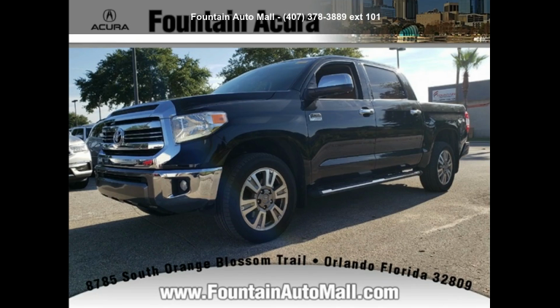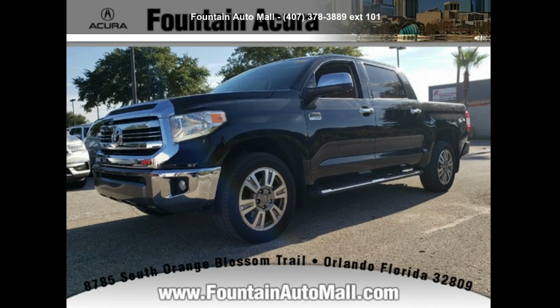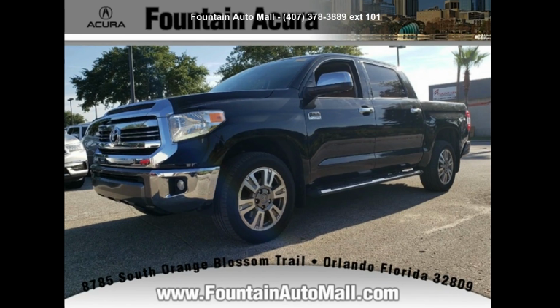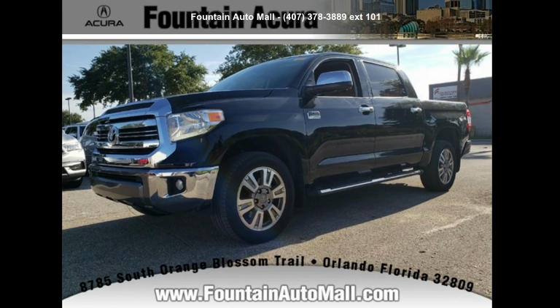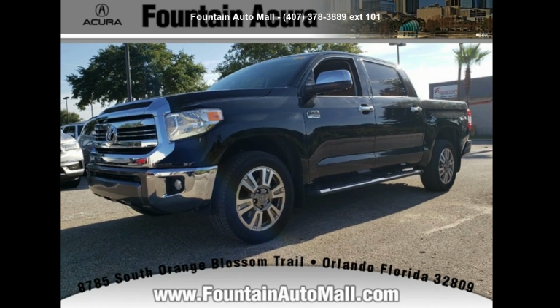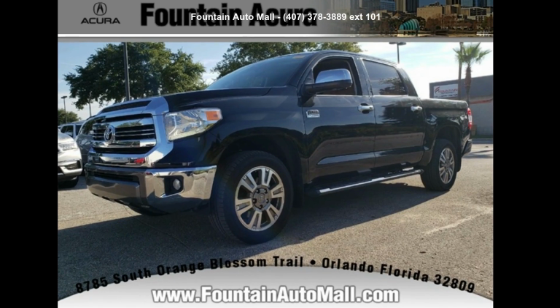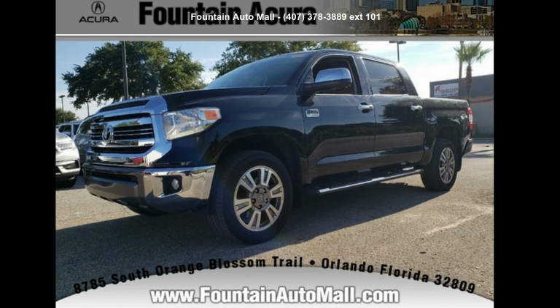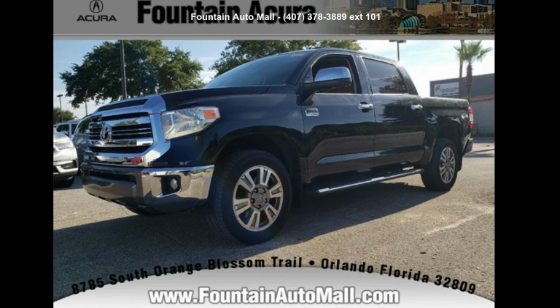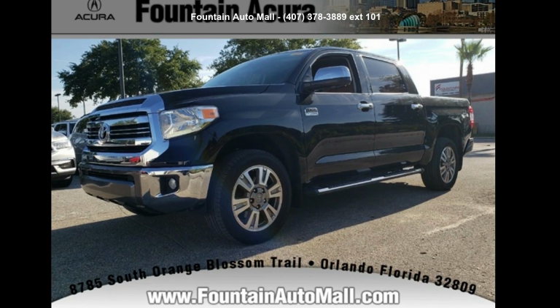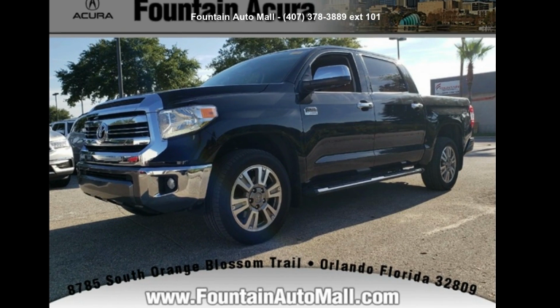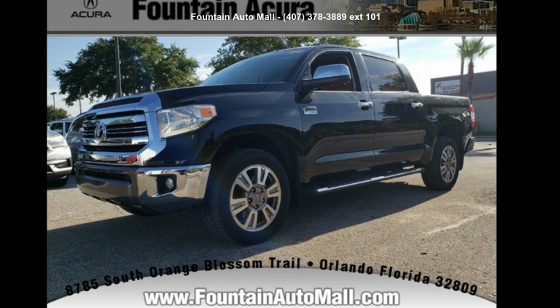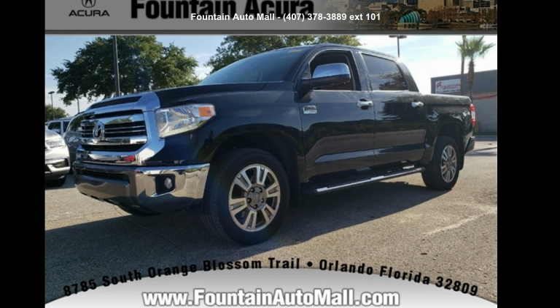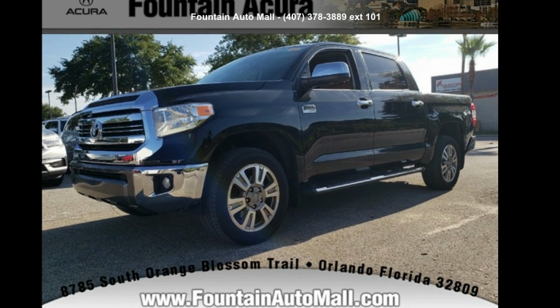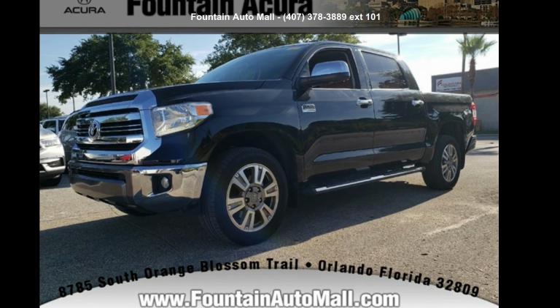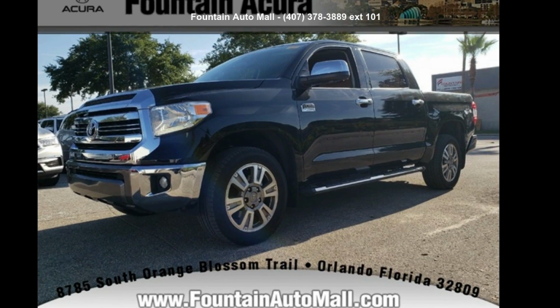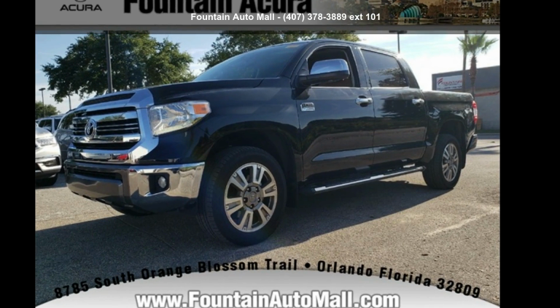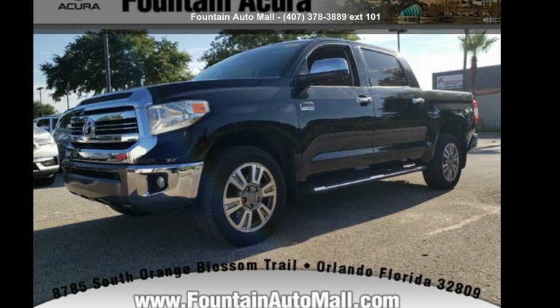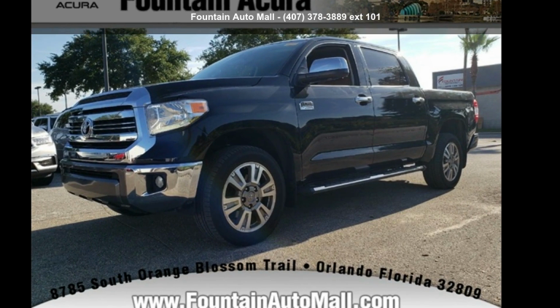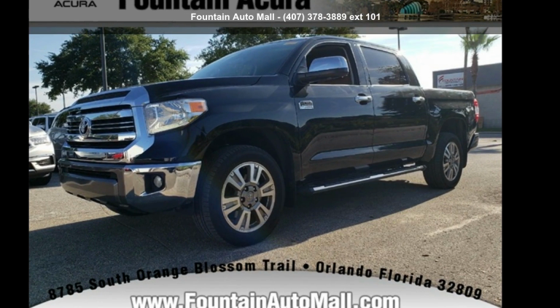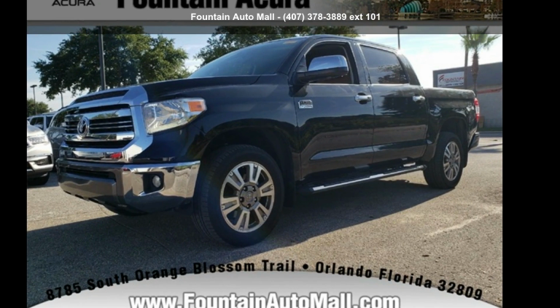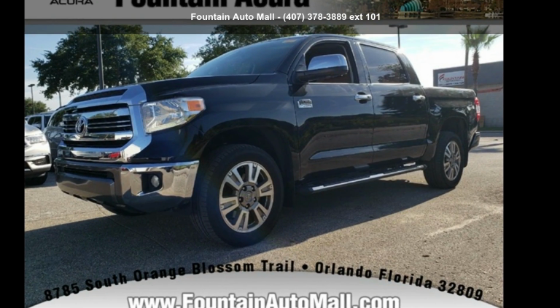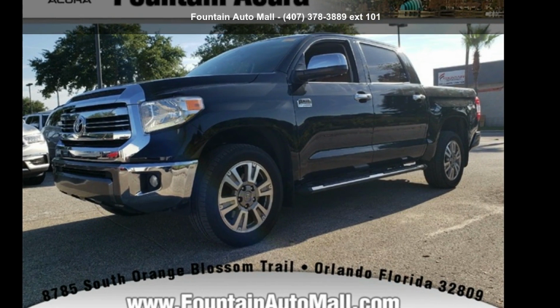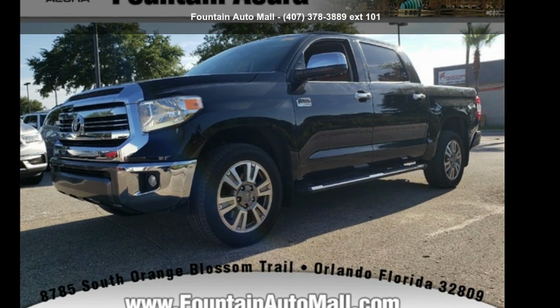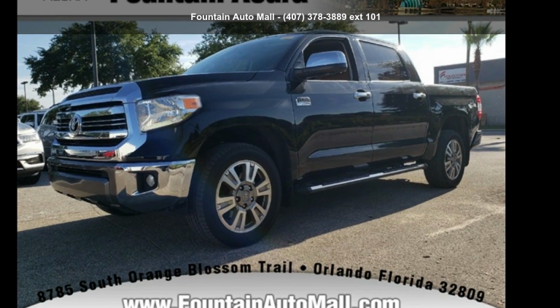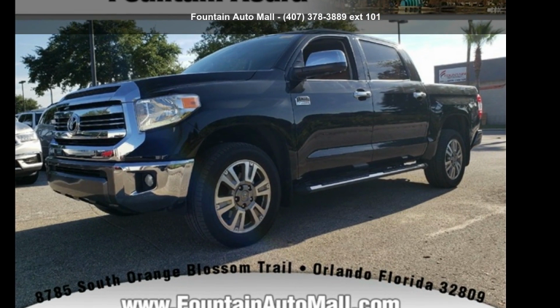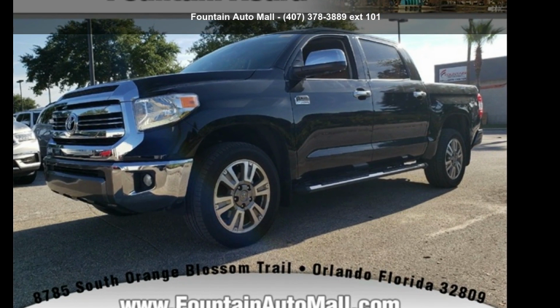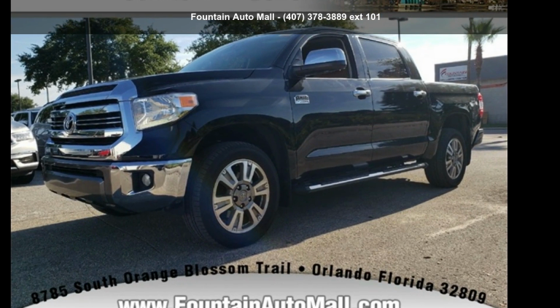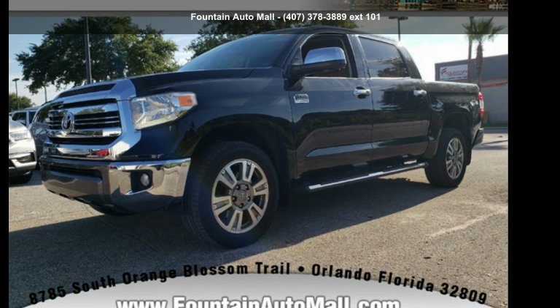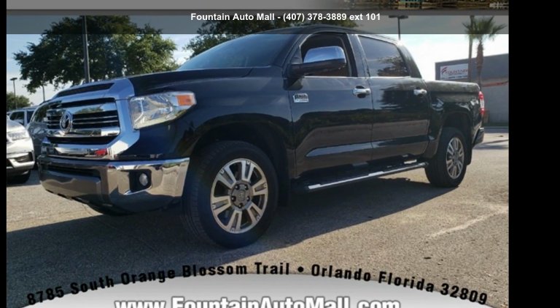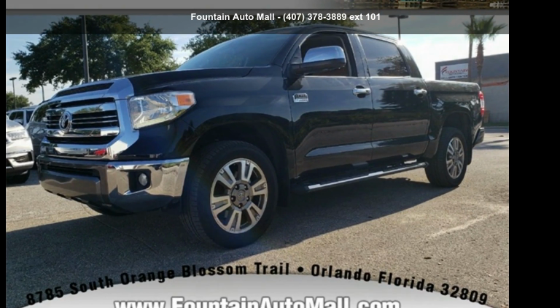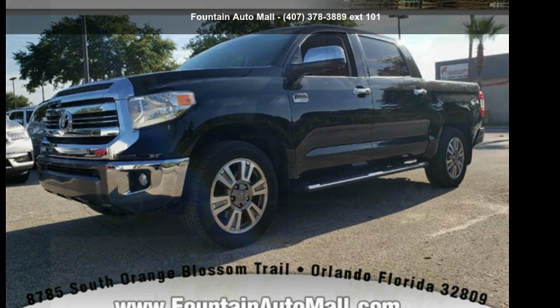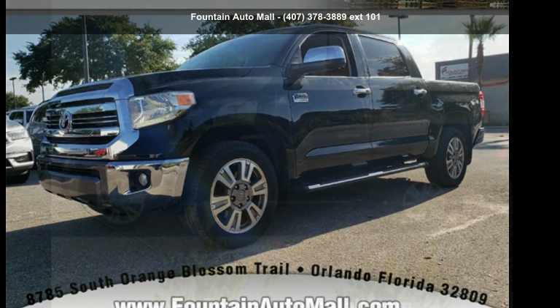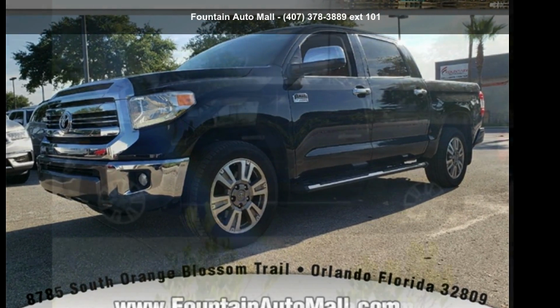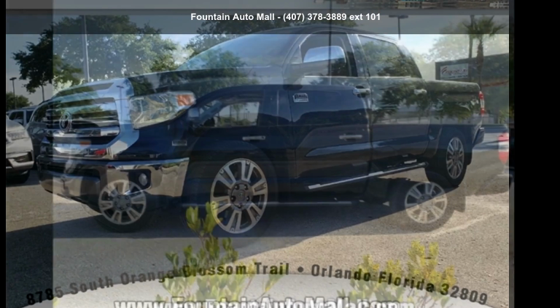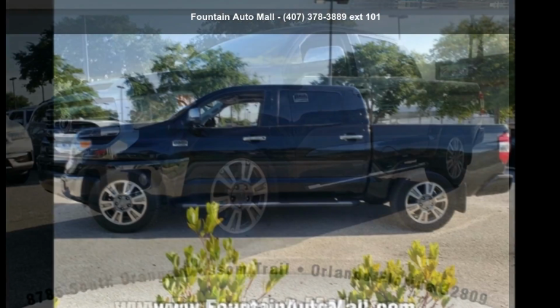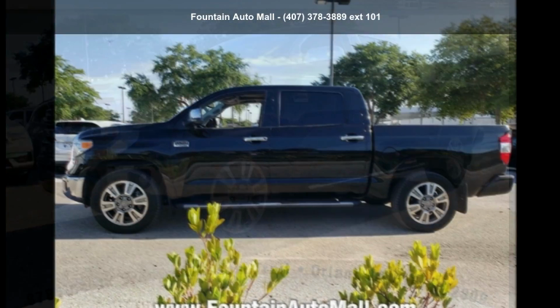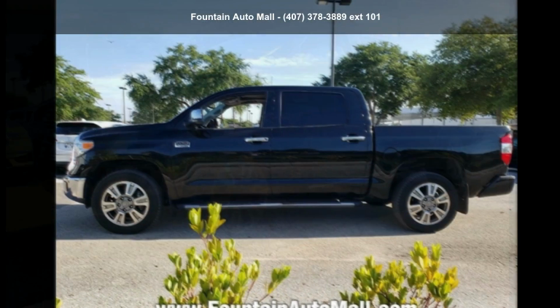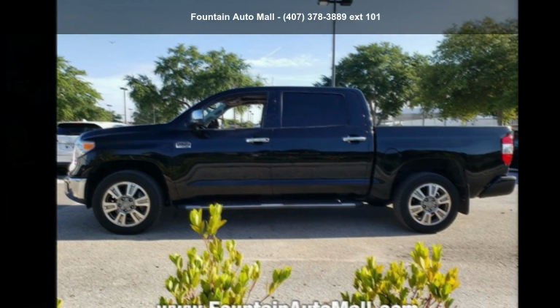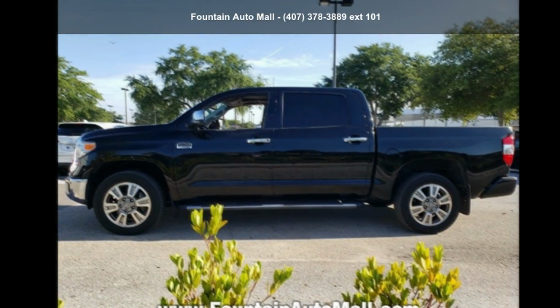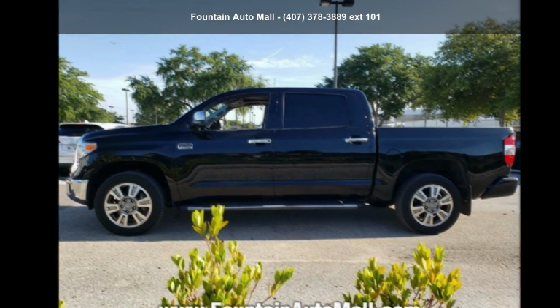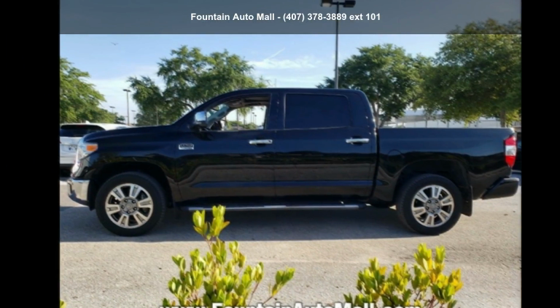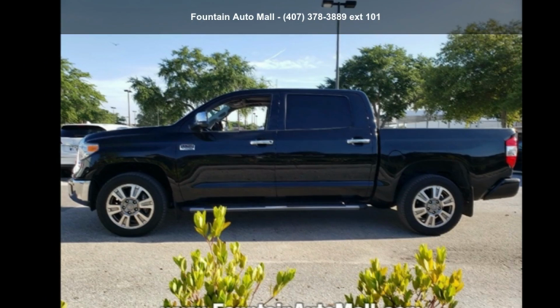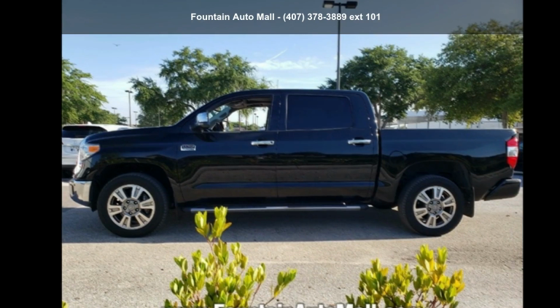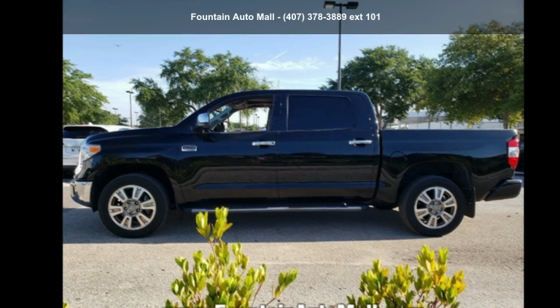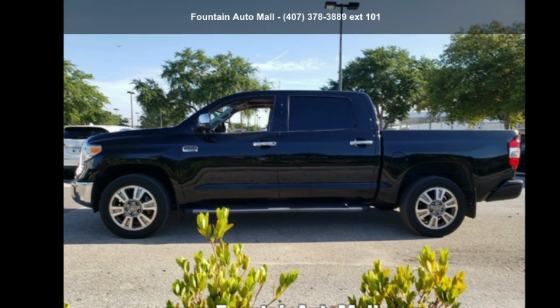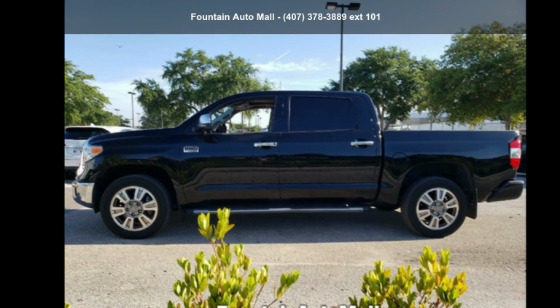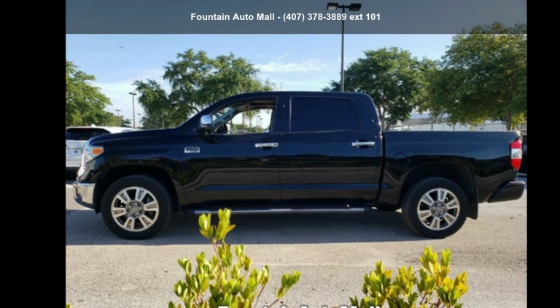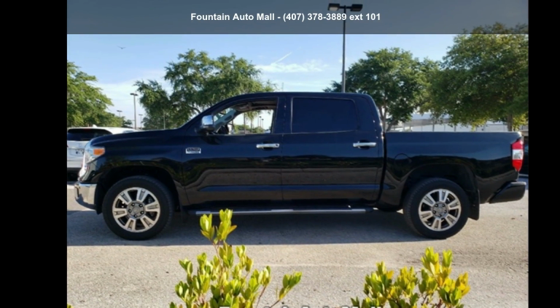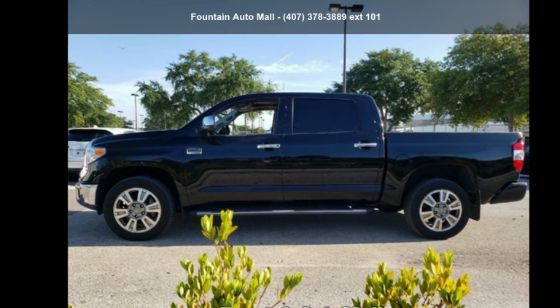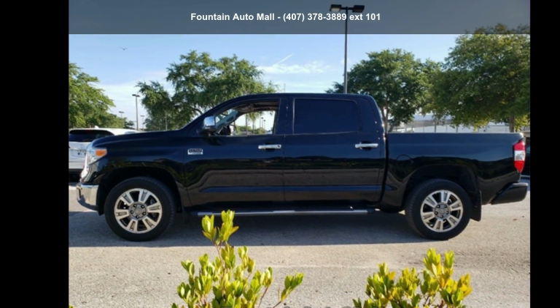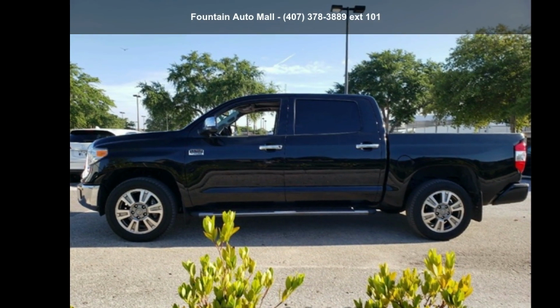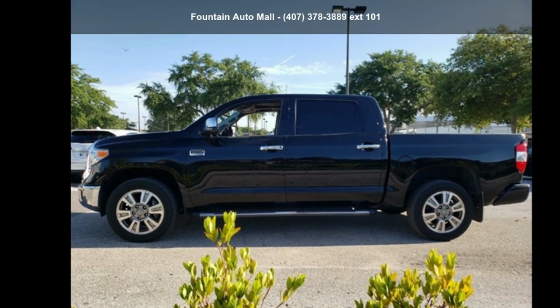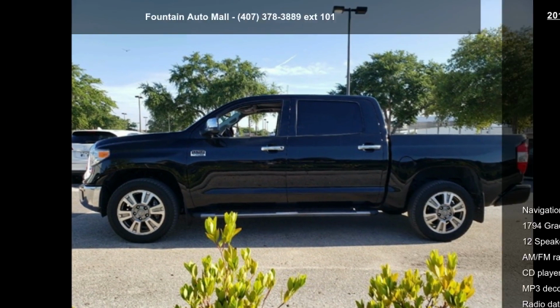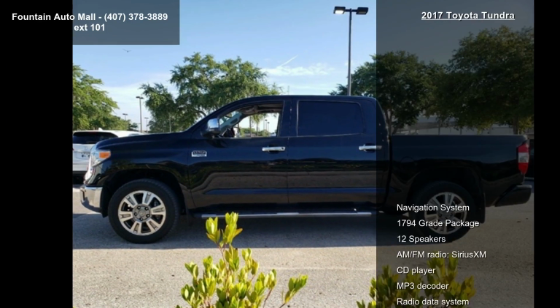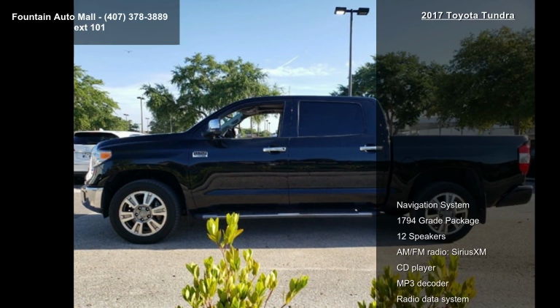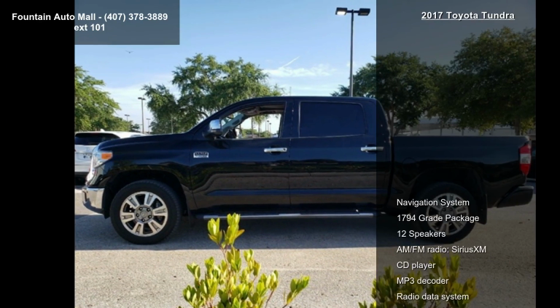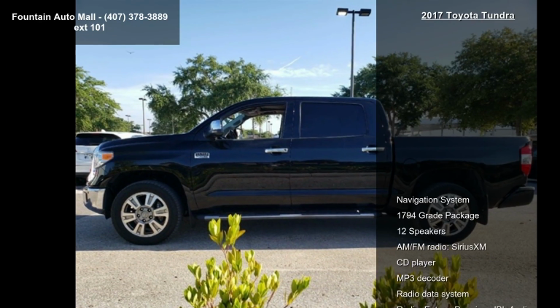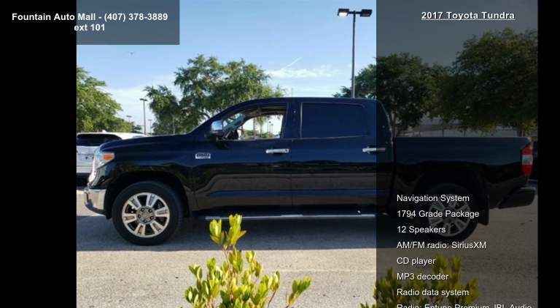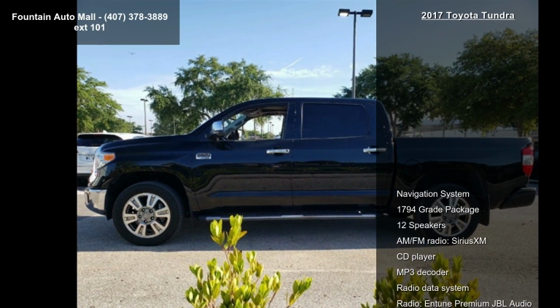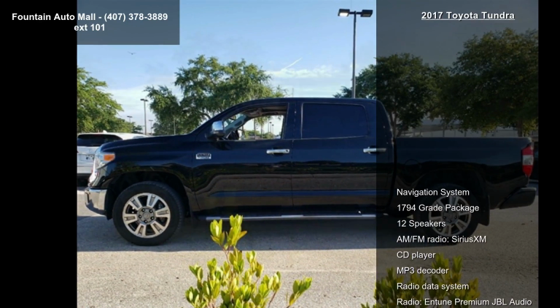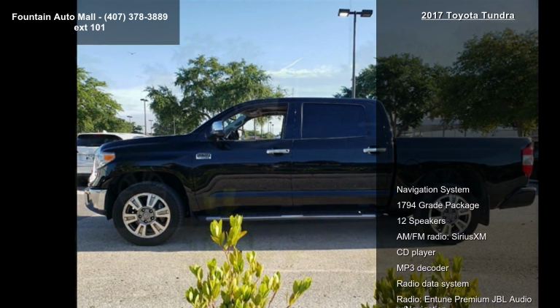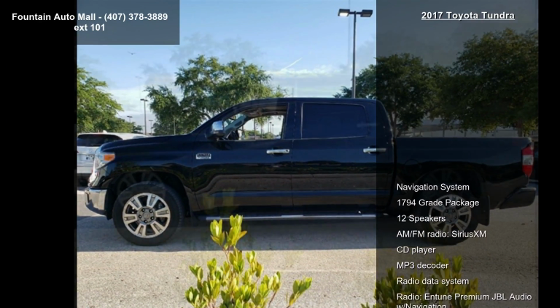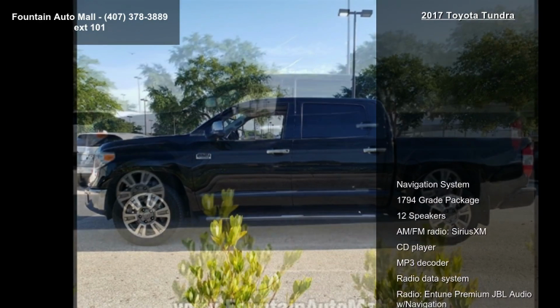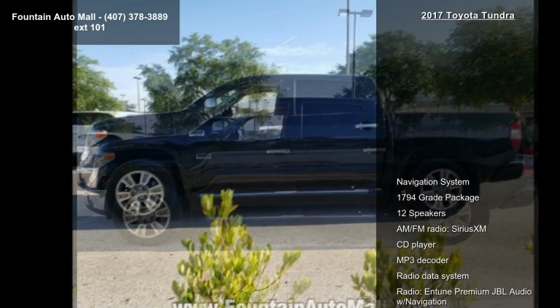Step into the Toyota 2017 Tundra. This may be the set of wheels you've been looking for. Enjoy these notable features.